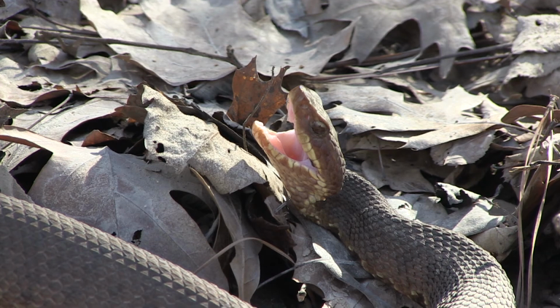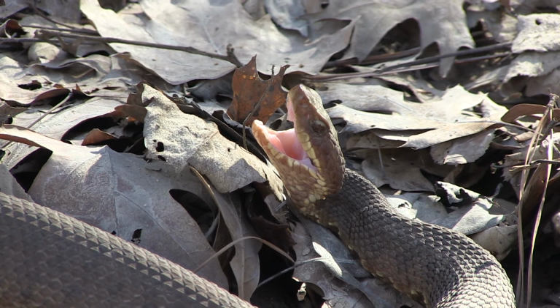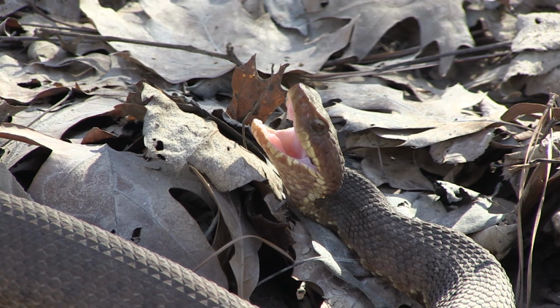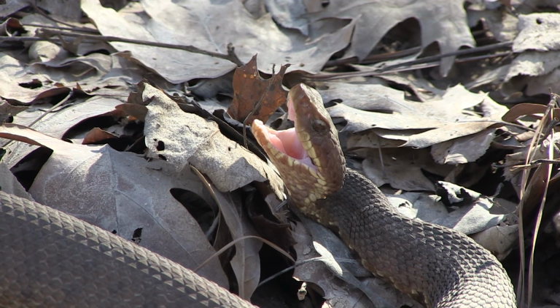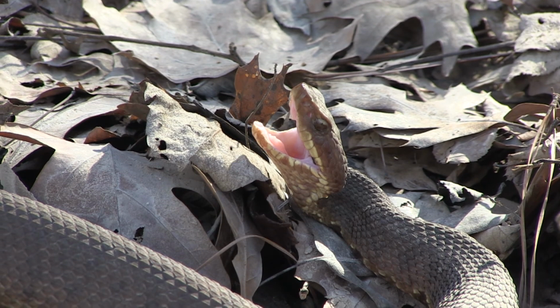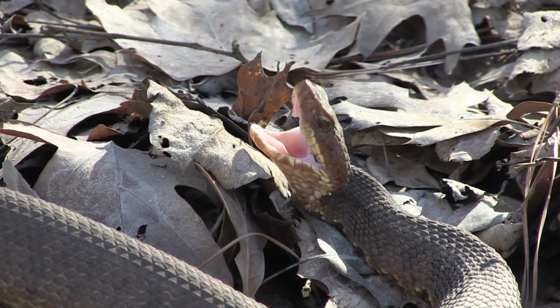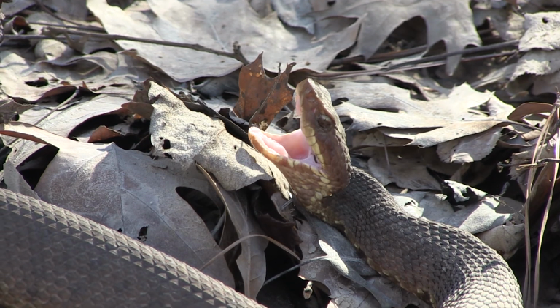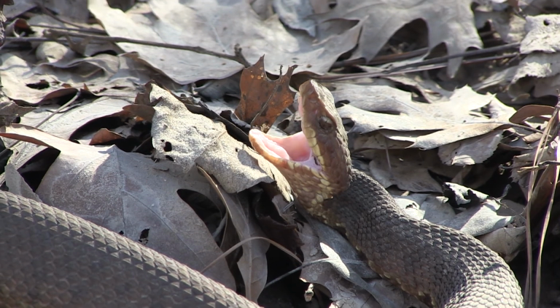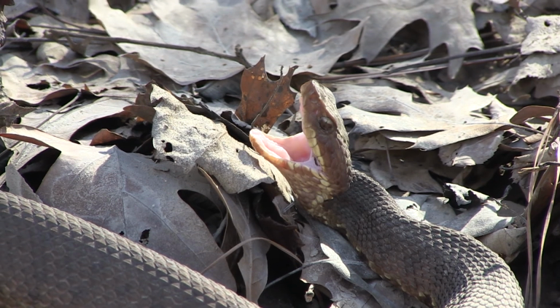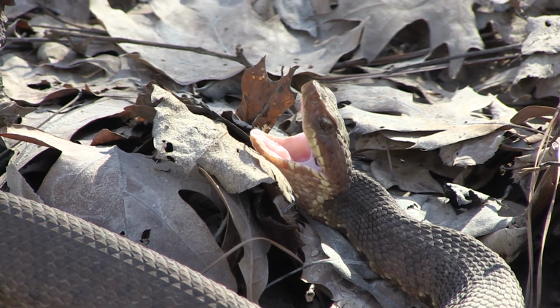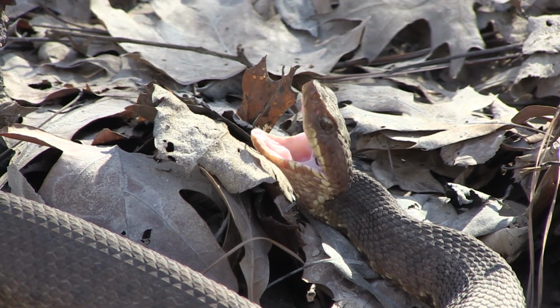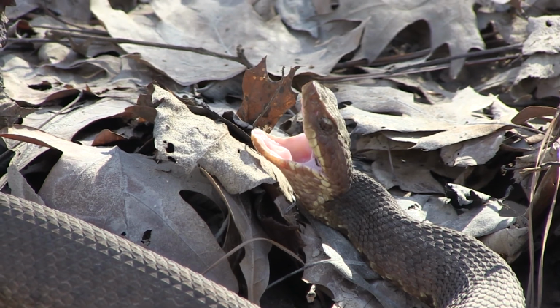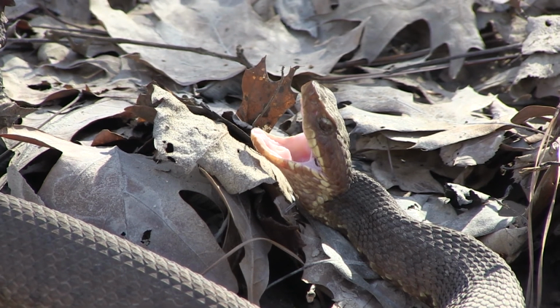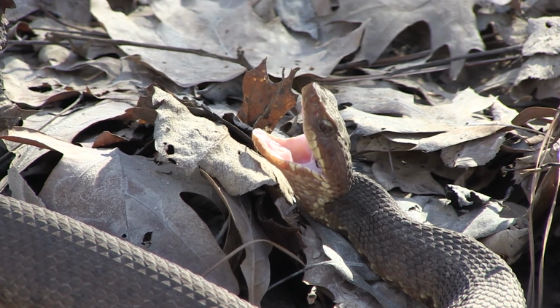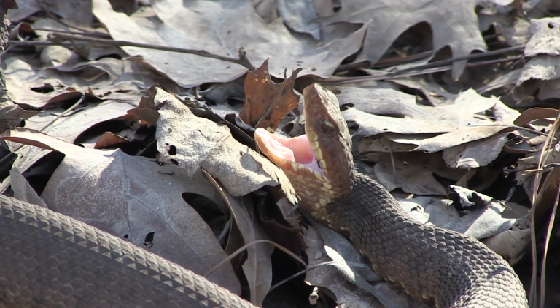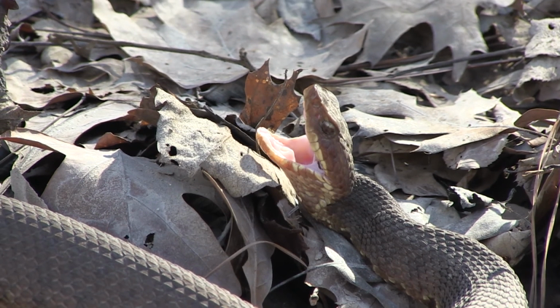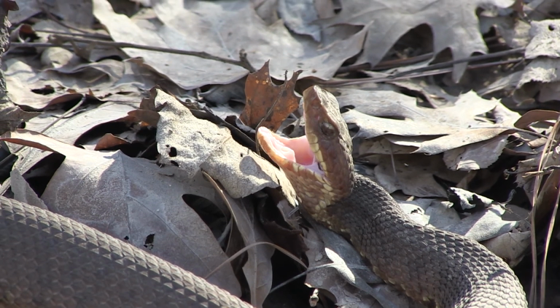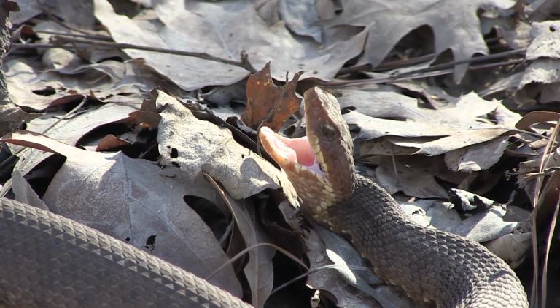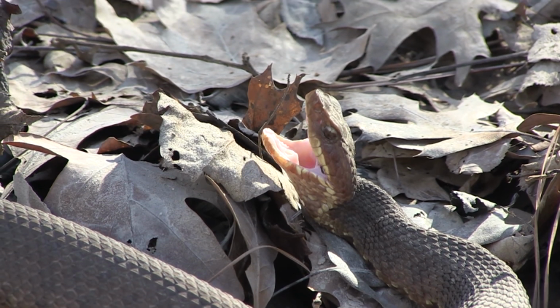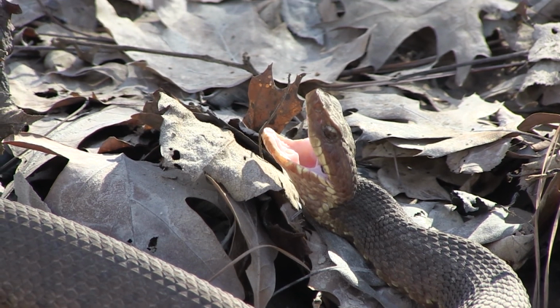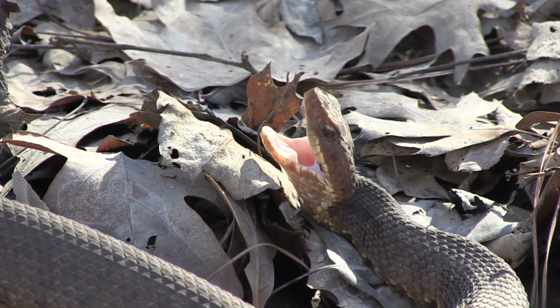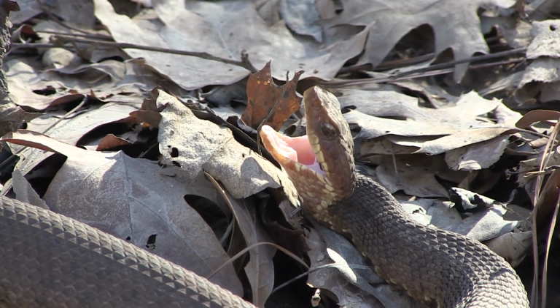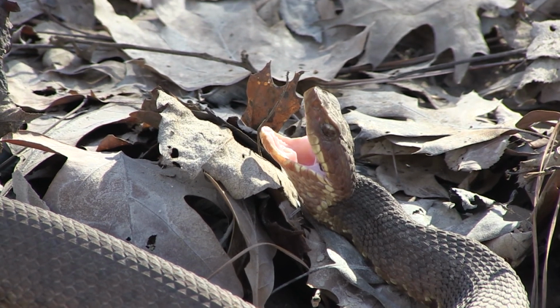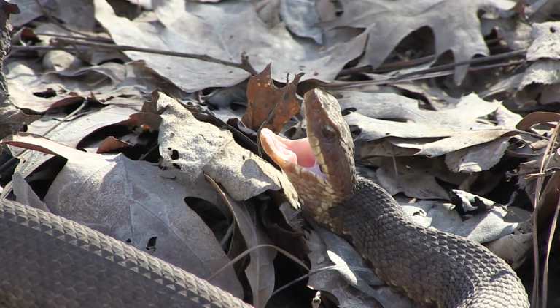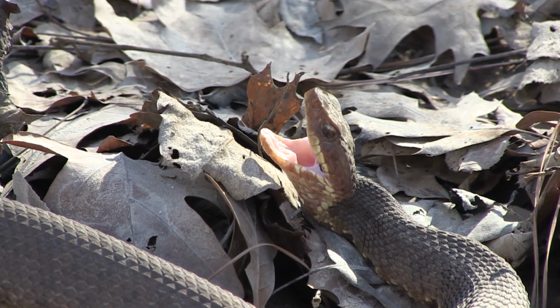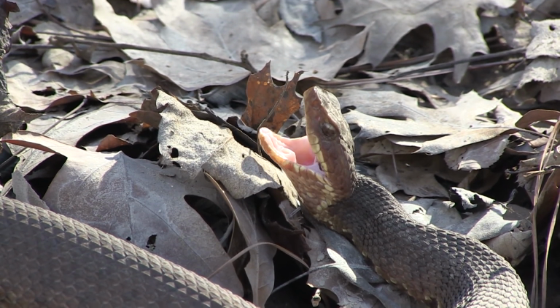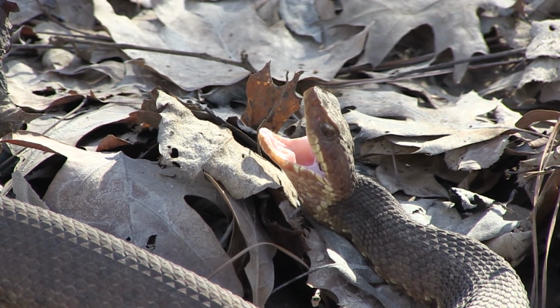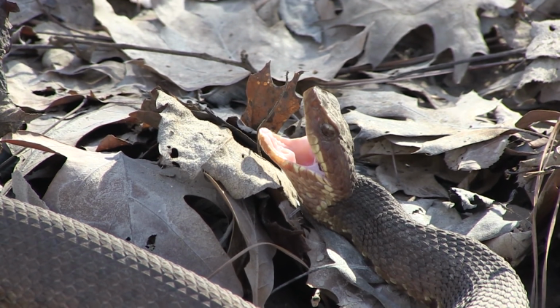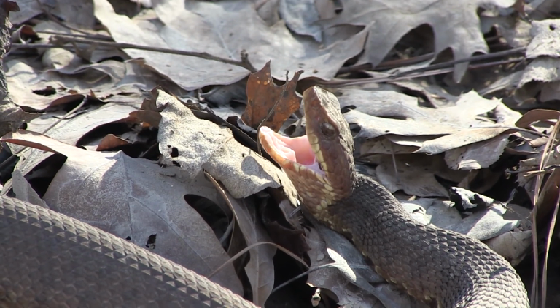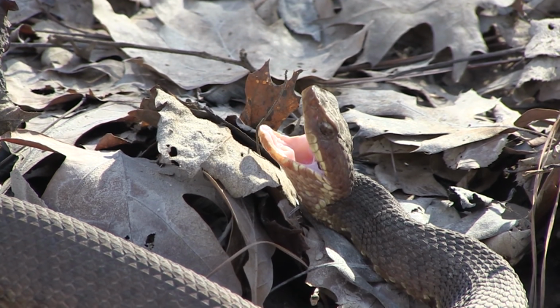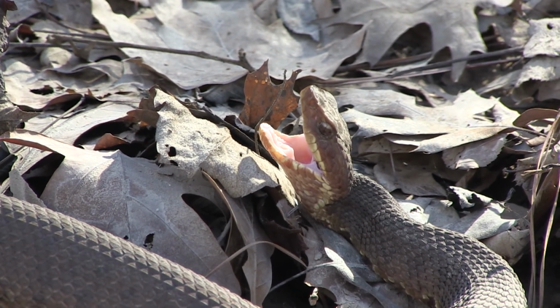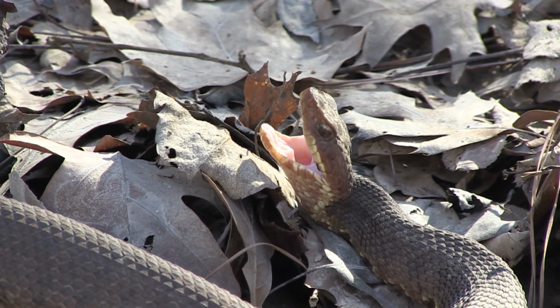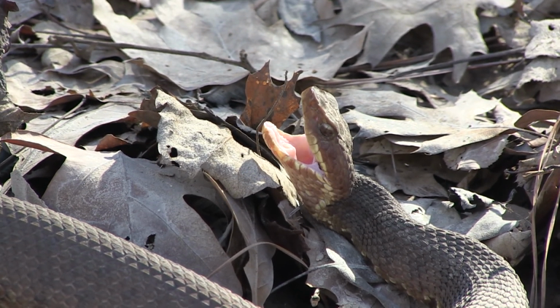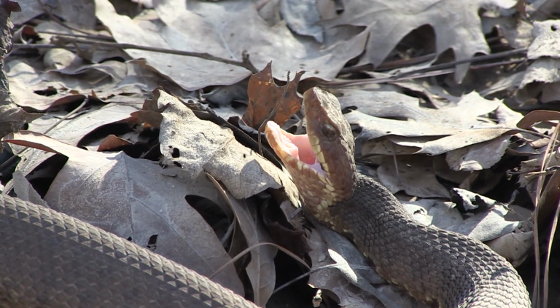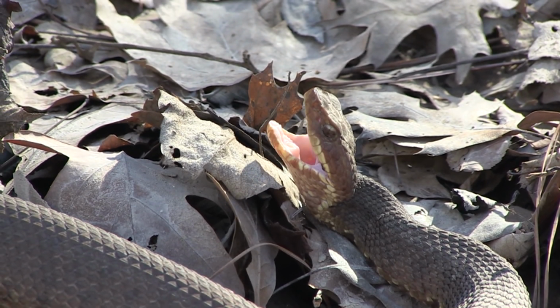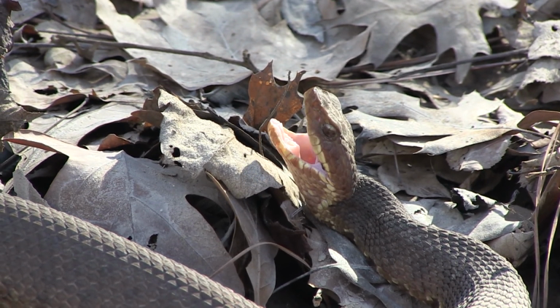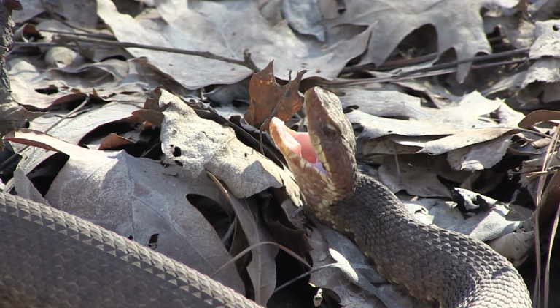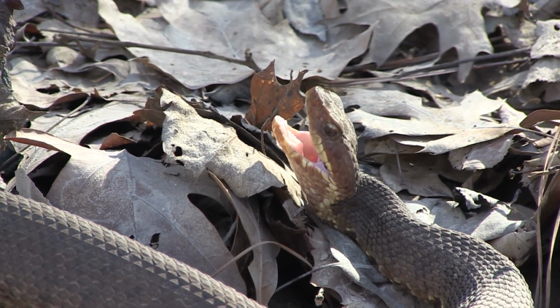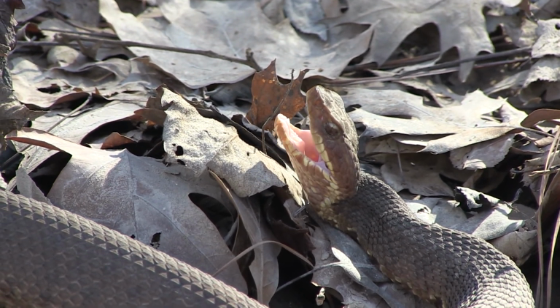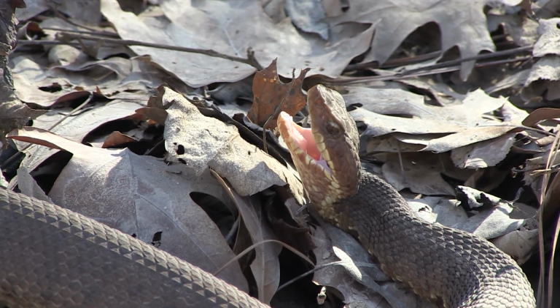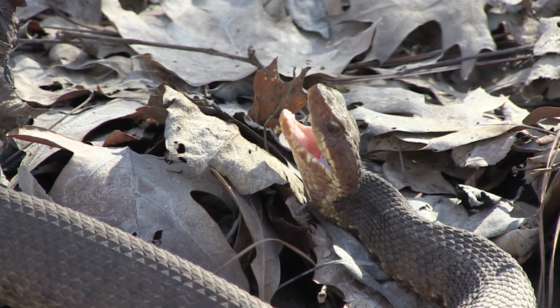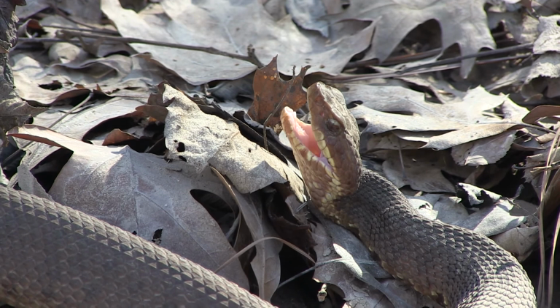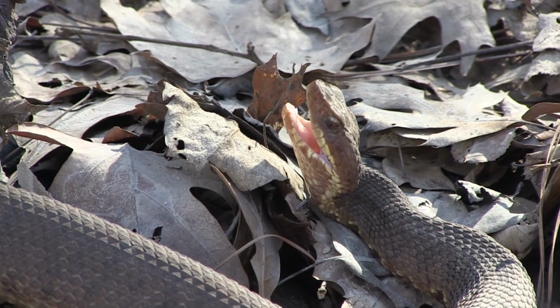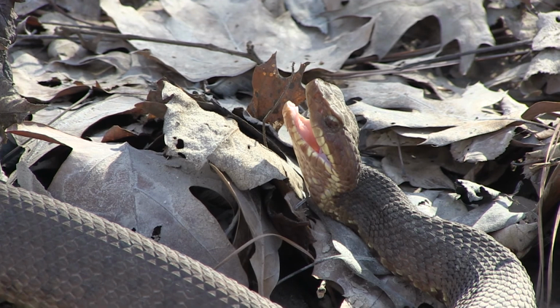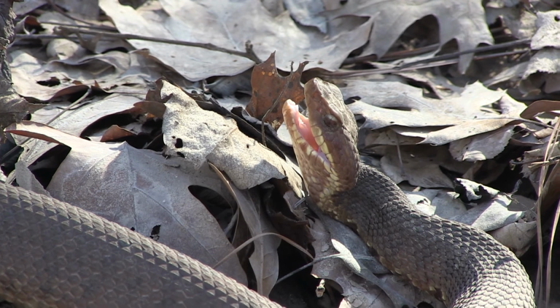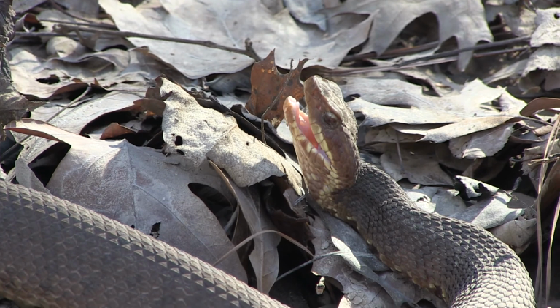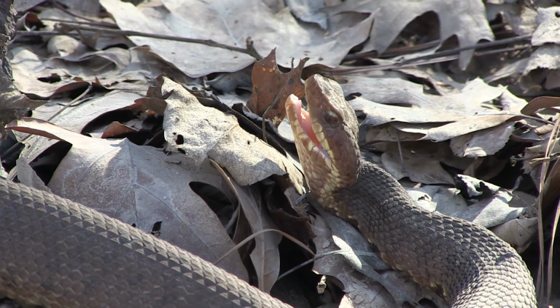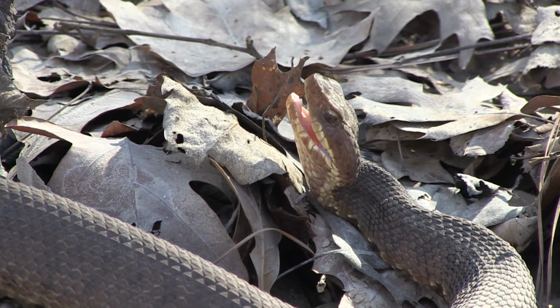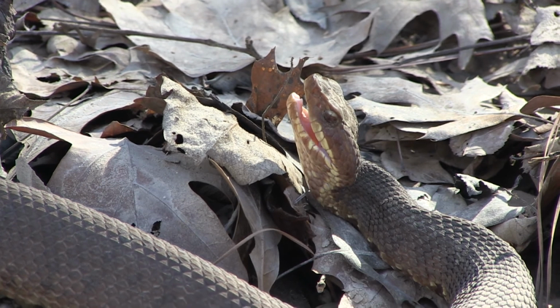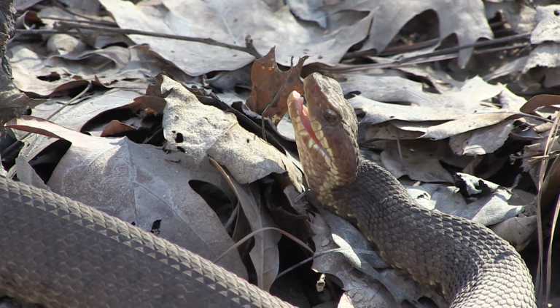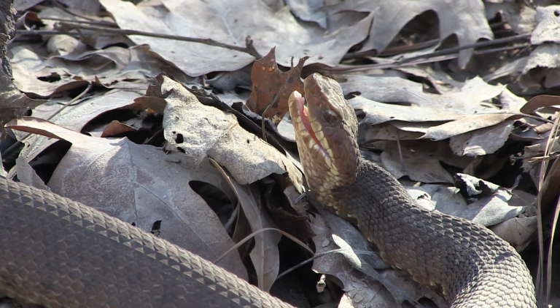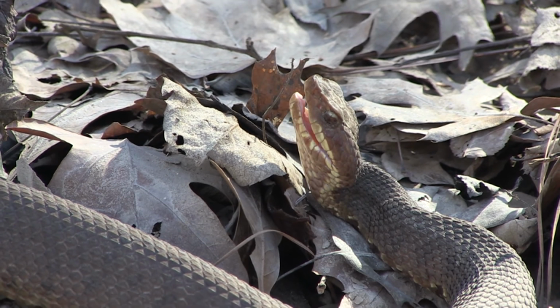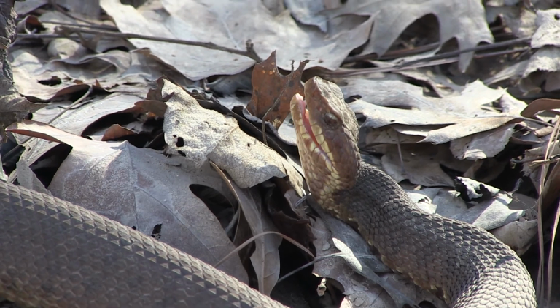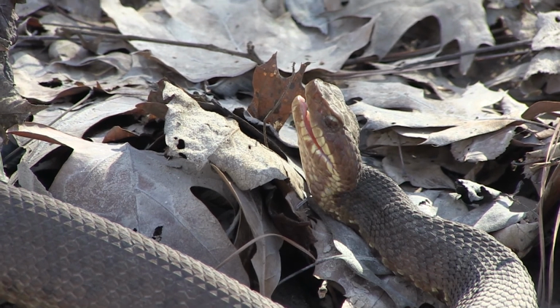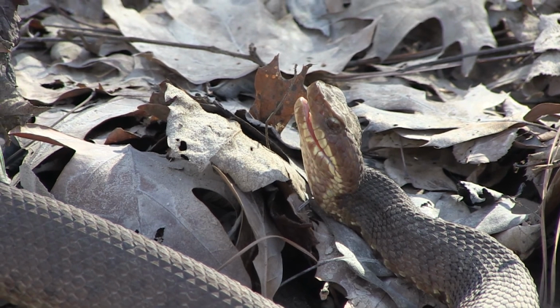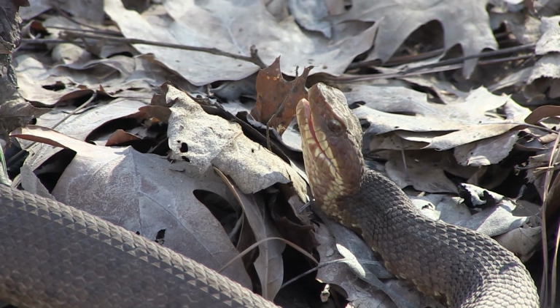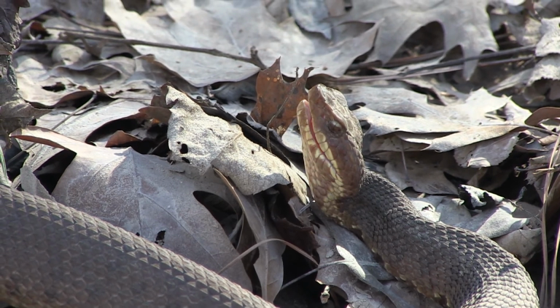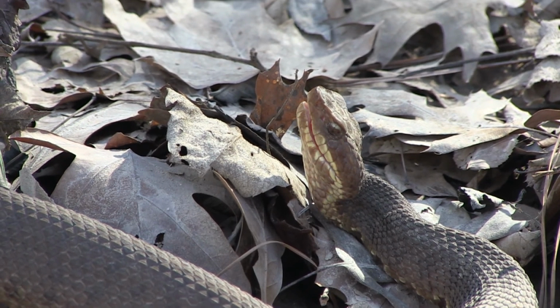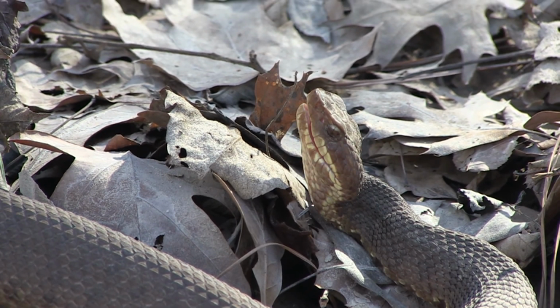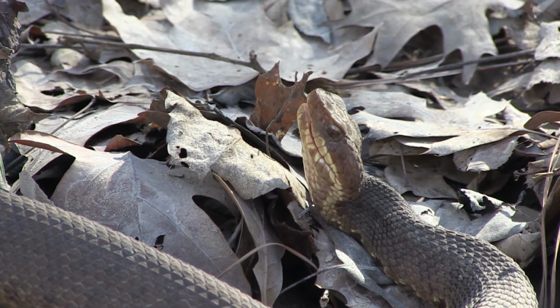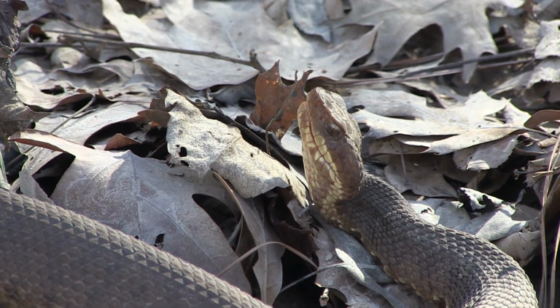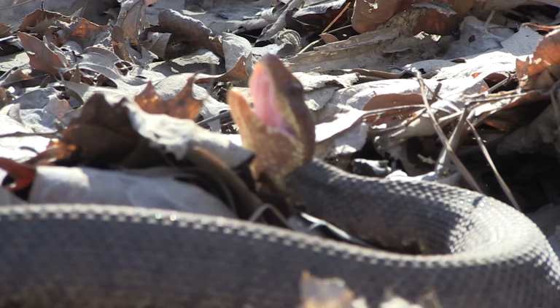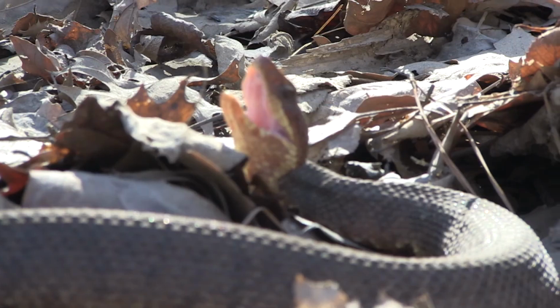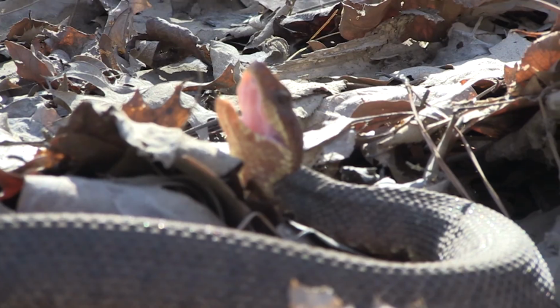So as you can see, there's more danger in these woods than just hogs and the rare cougar.